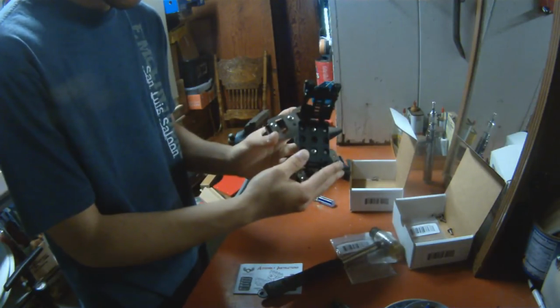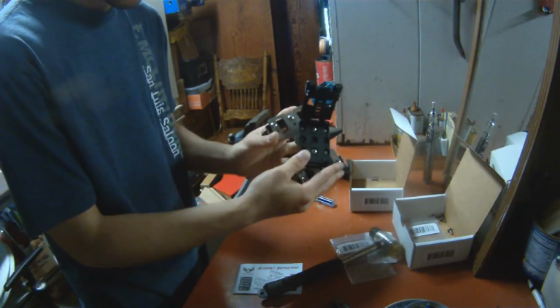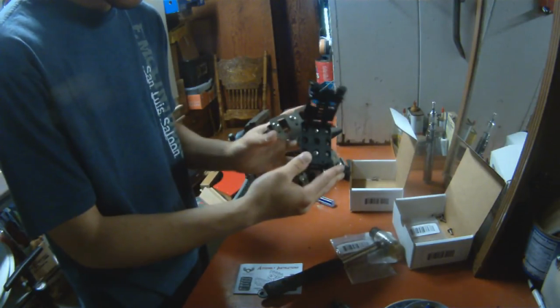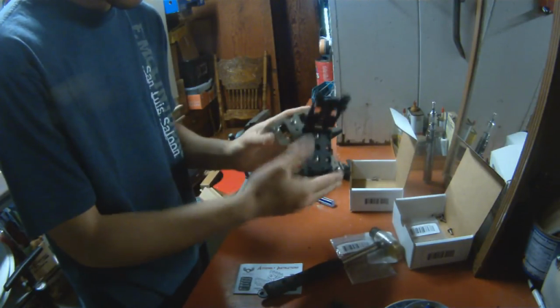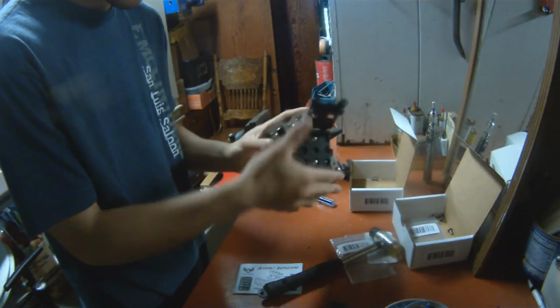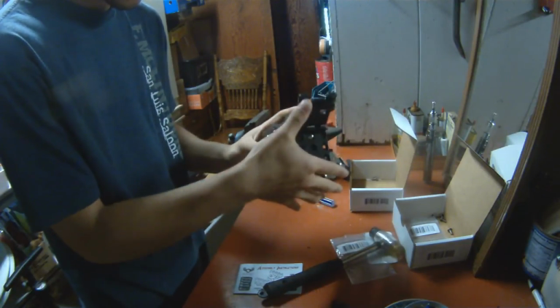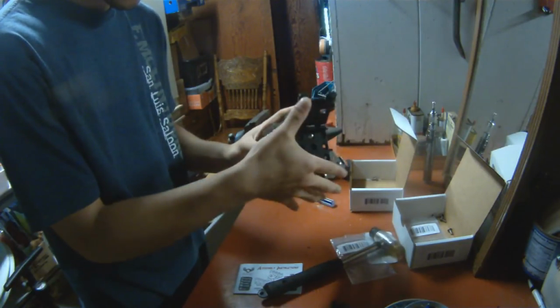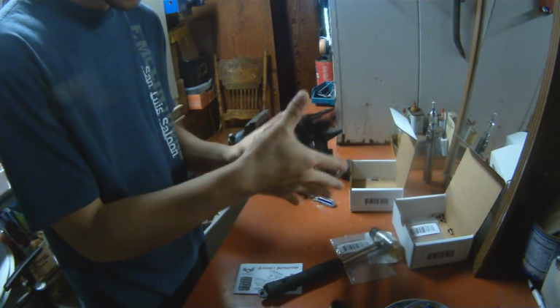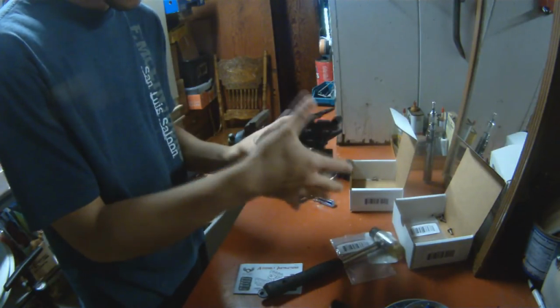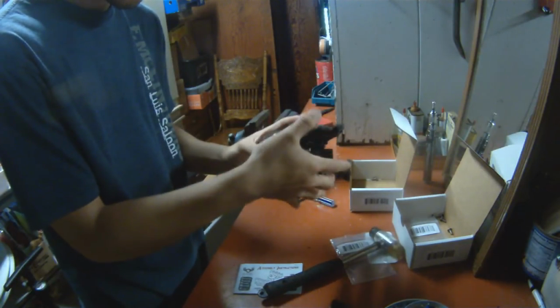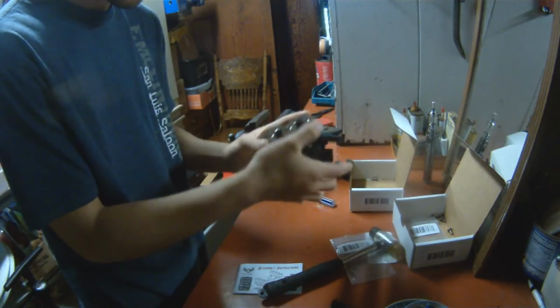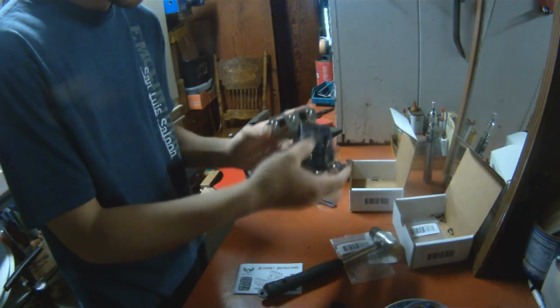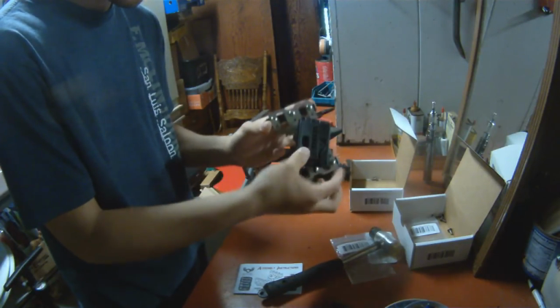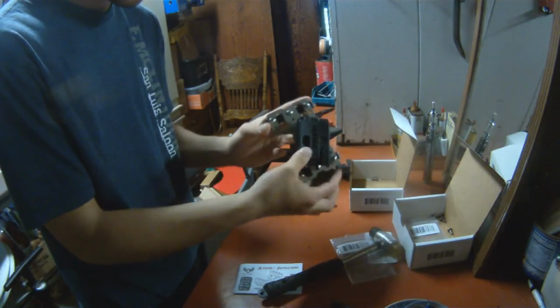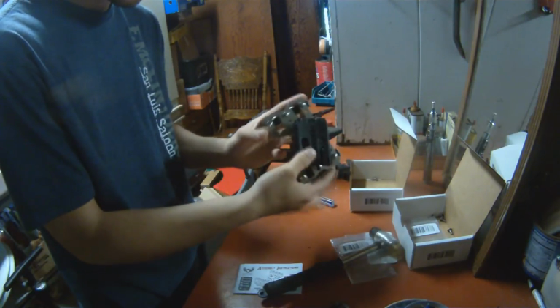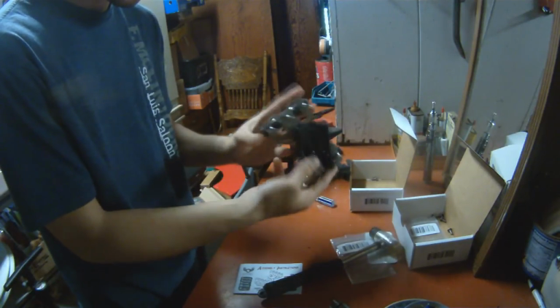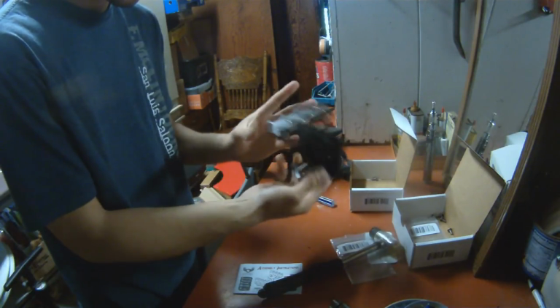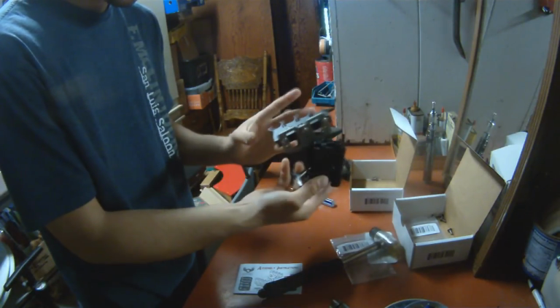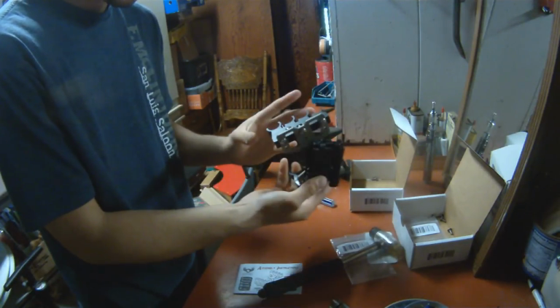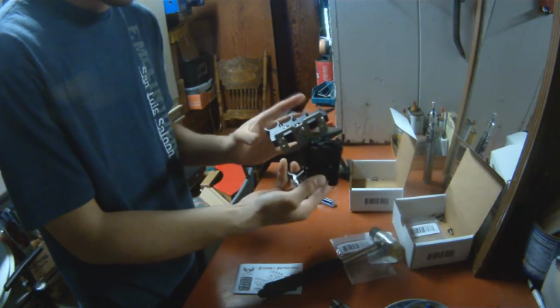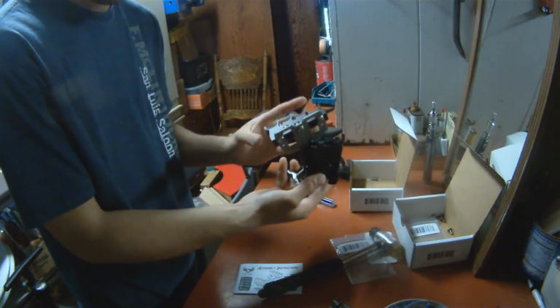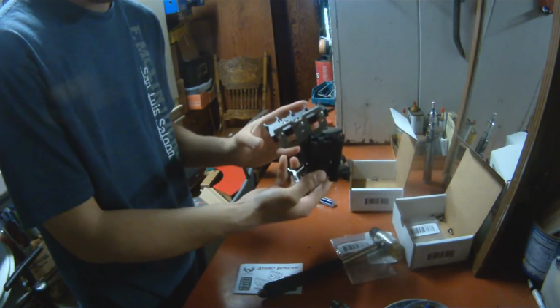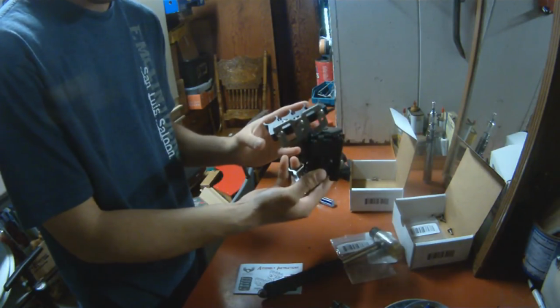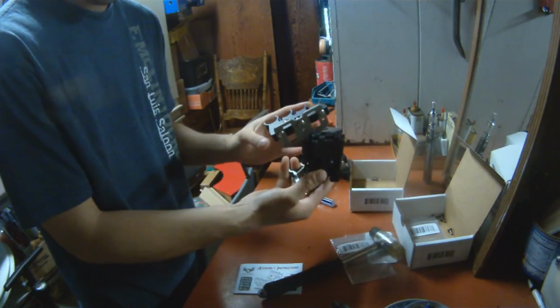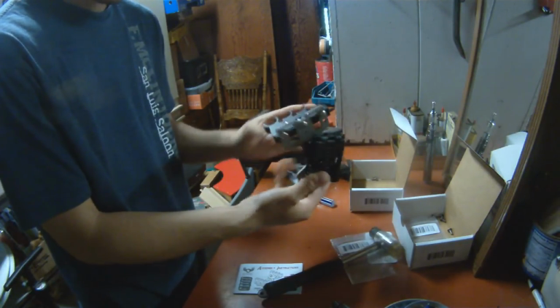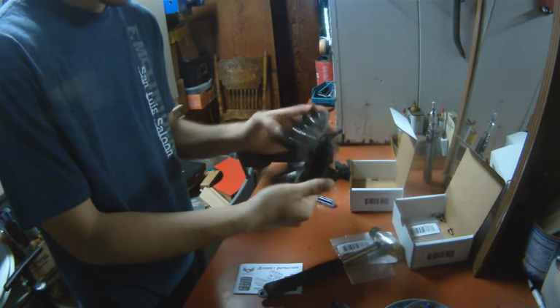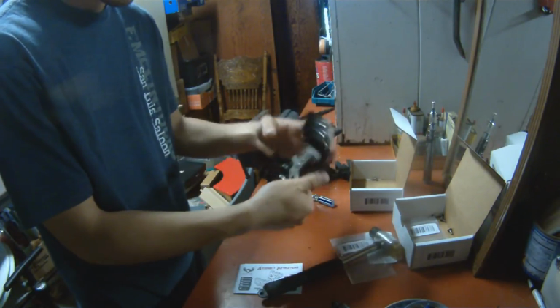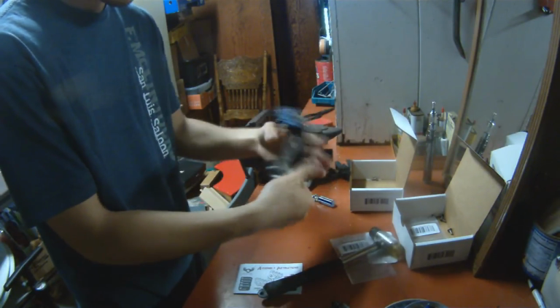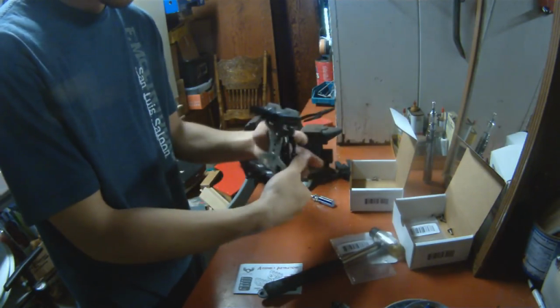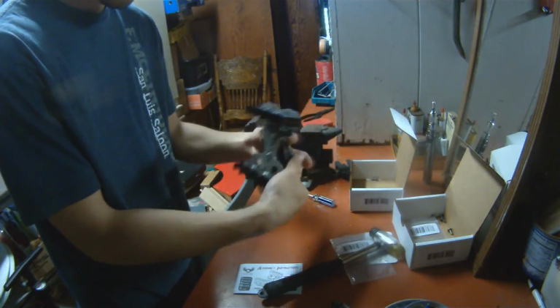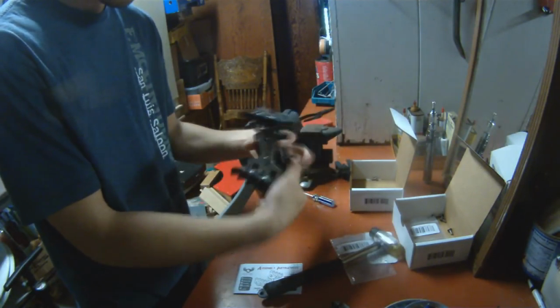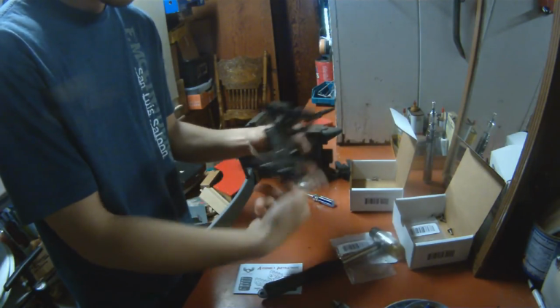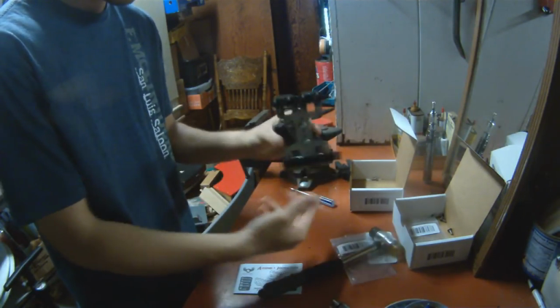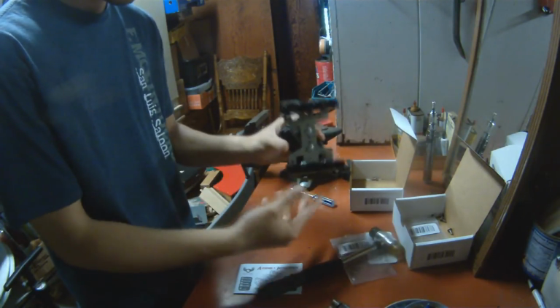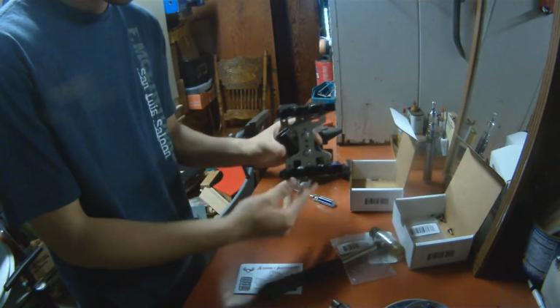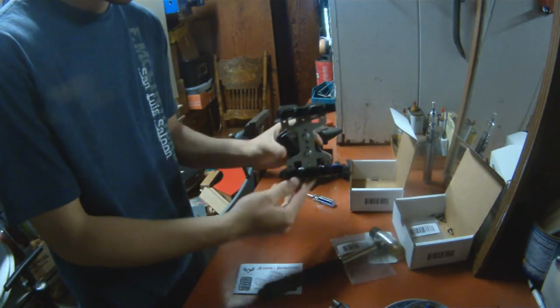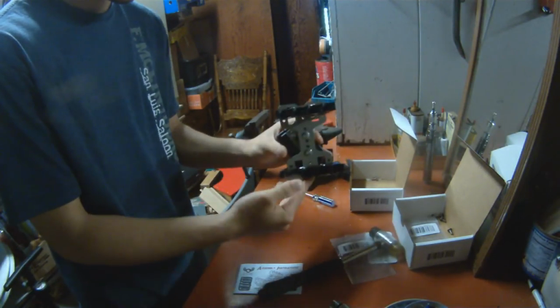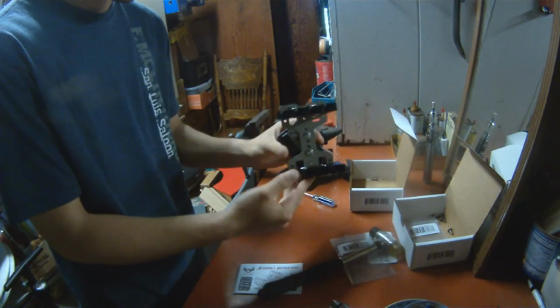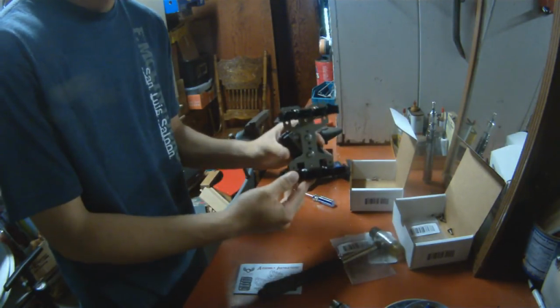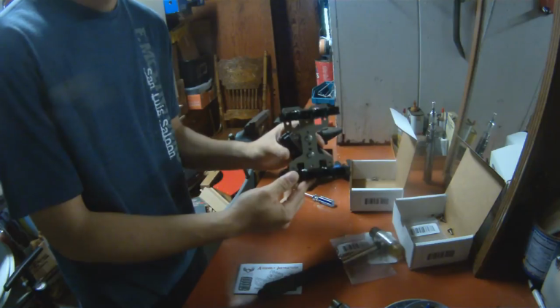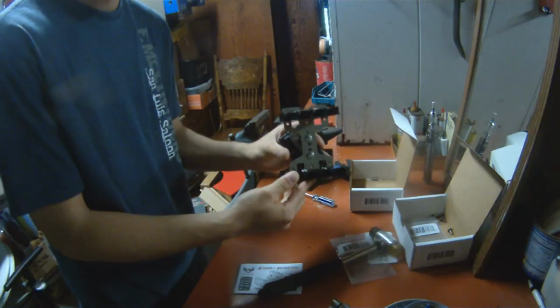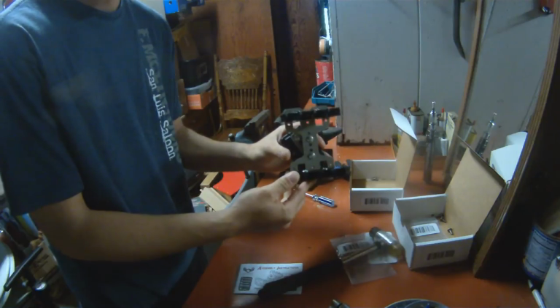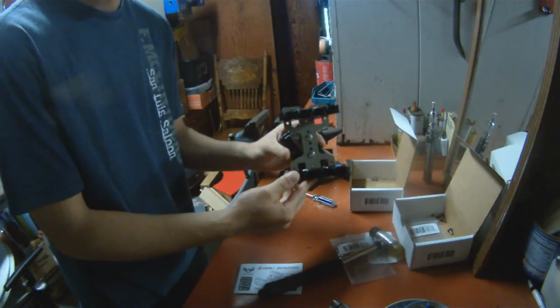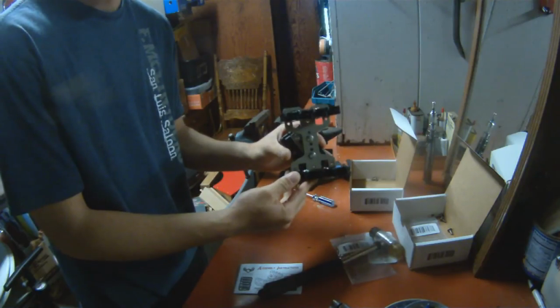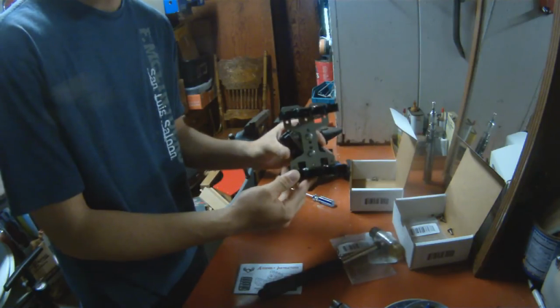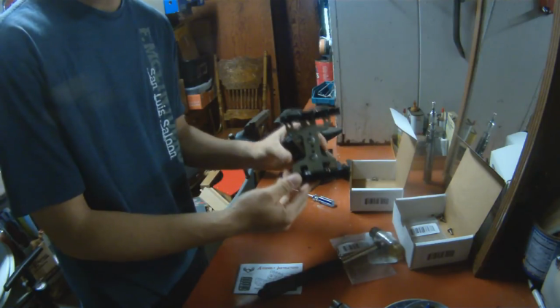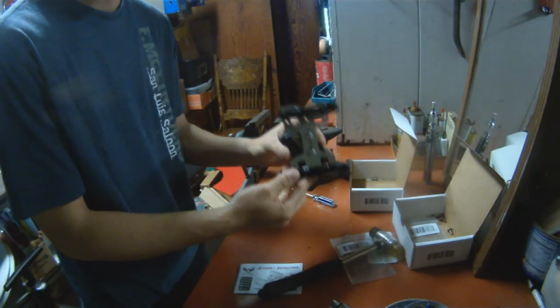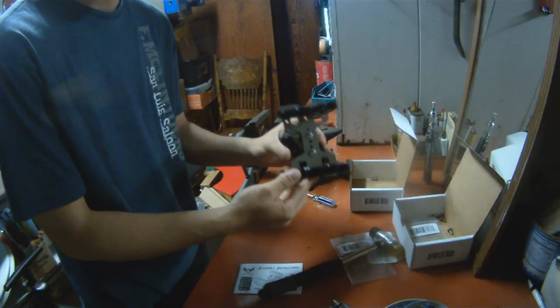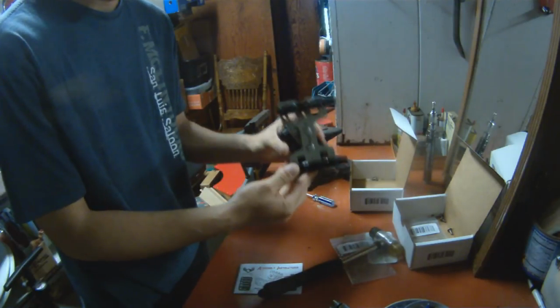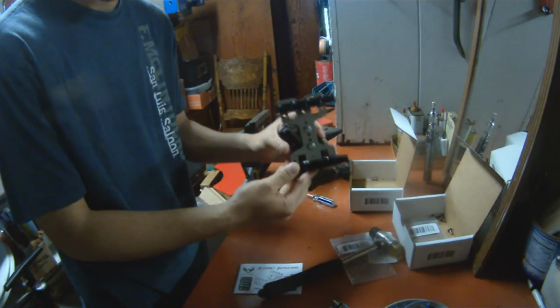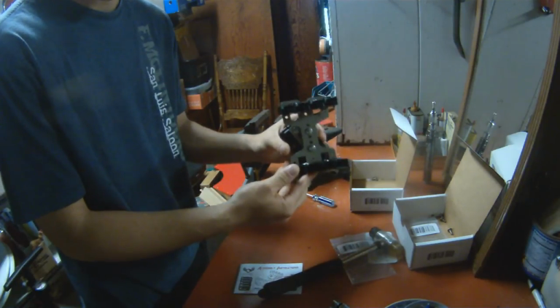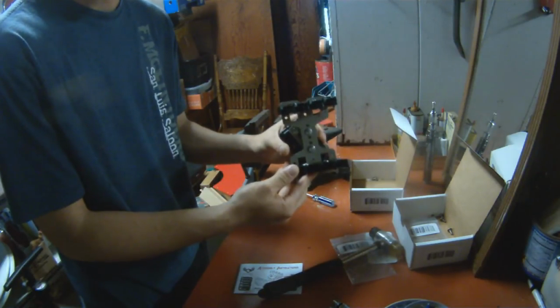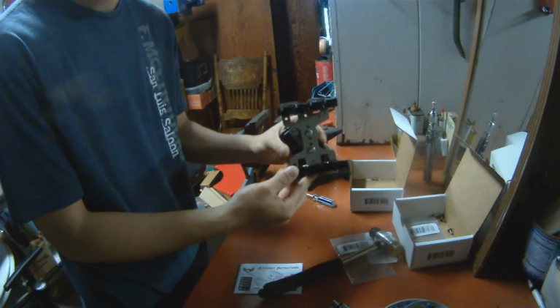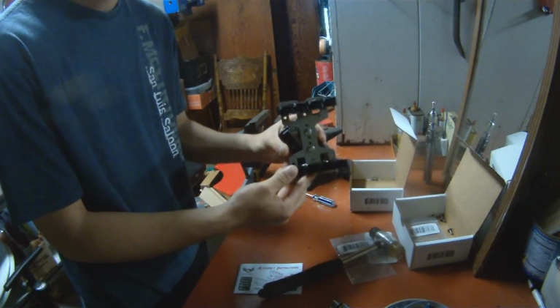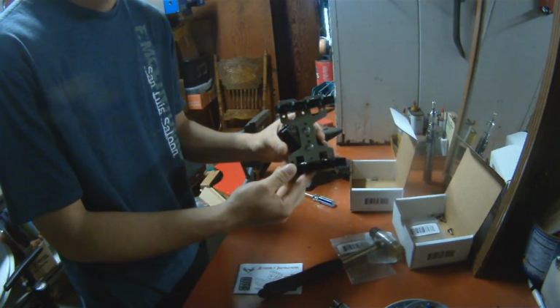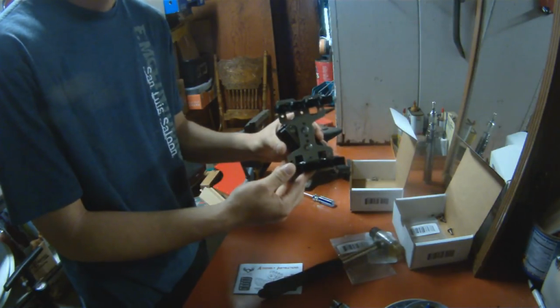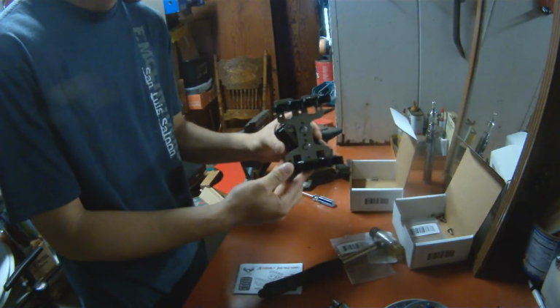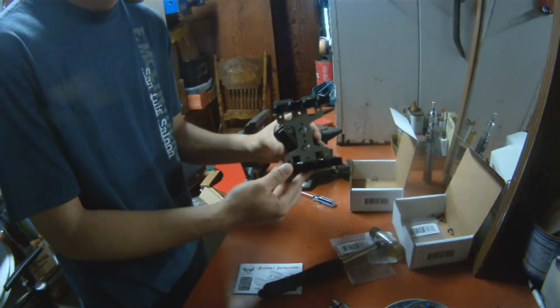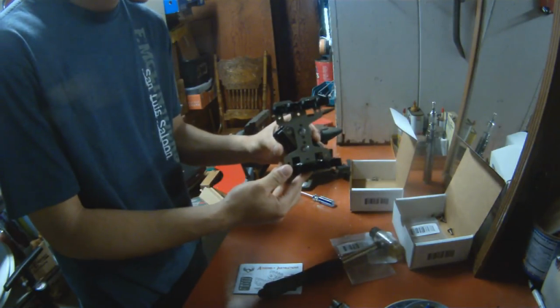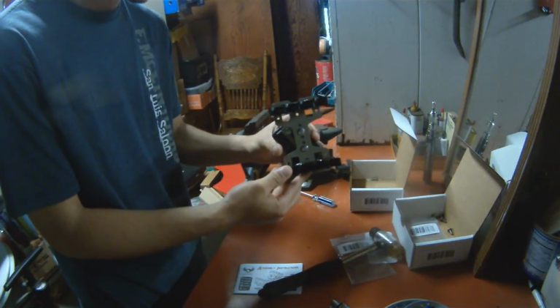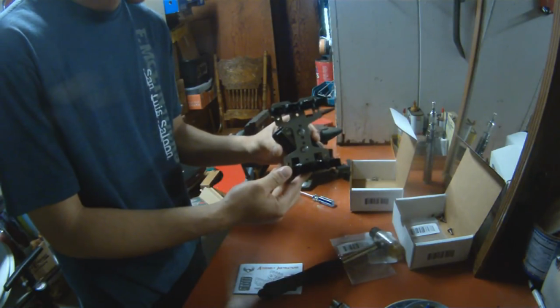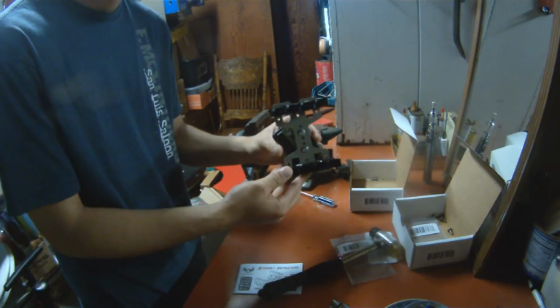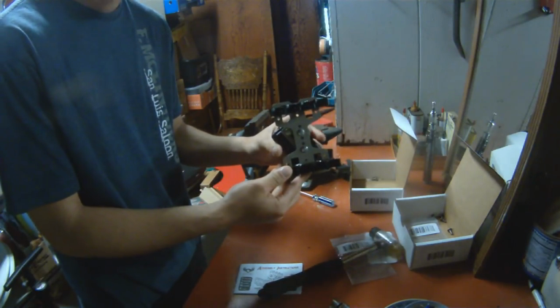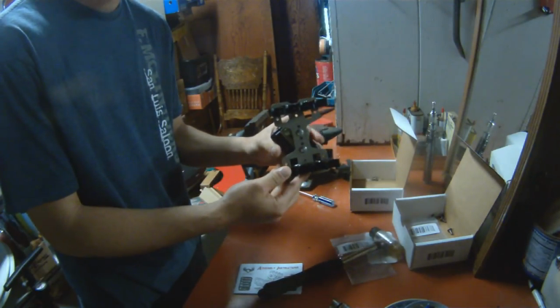There you go. That's how to install the Invictus Practical 2.8 shotgun shell caddy.